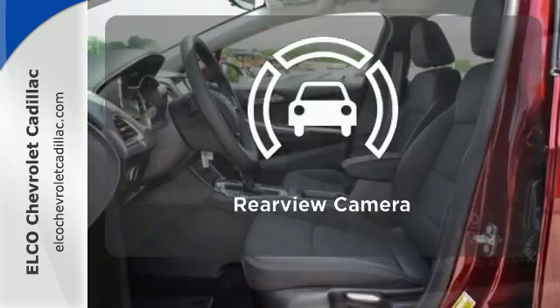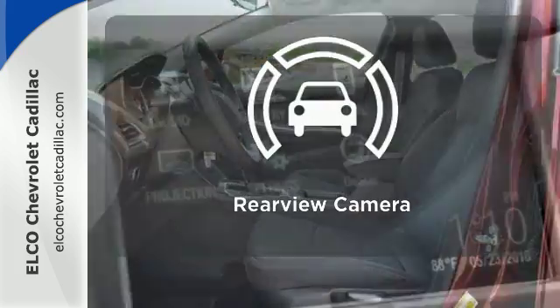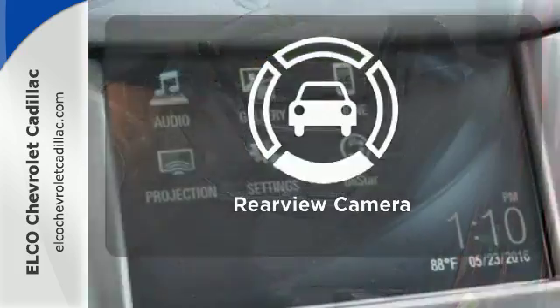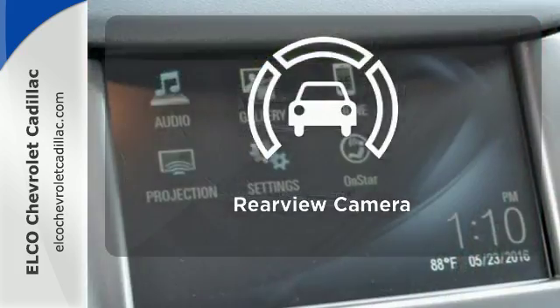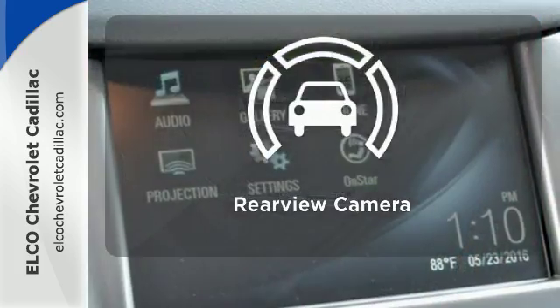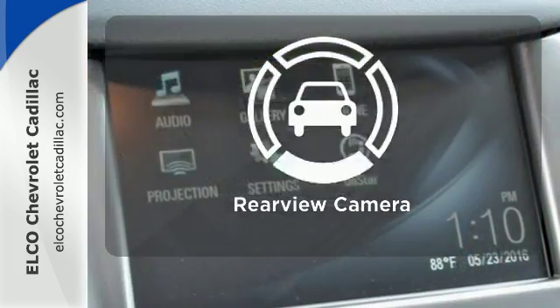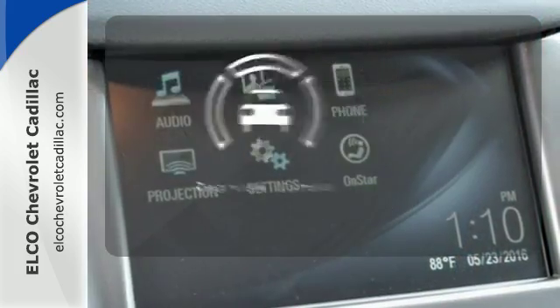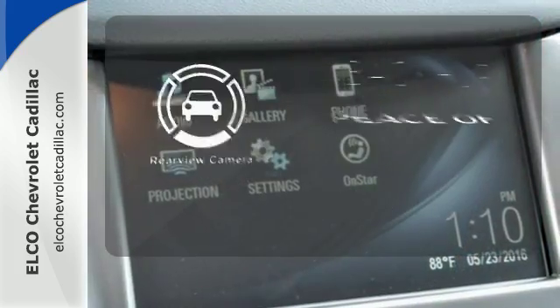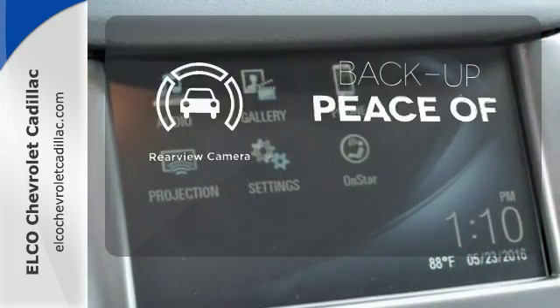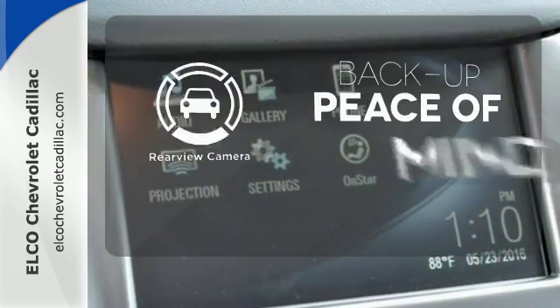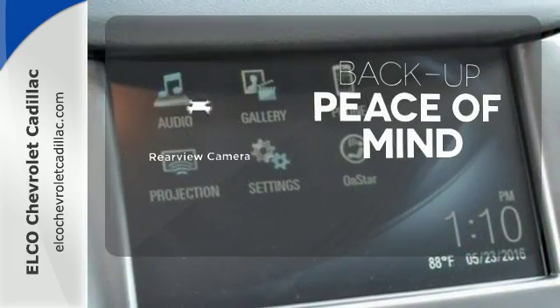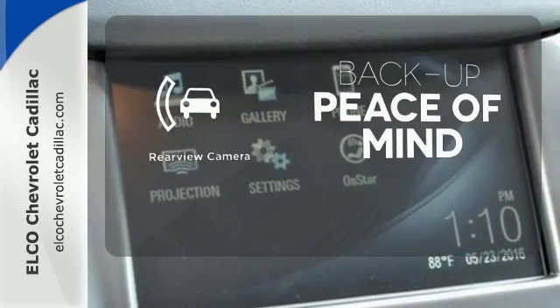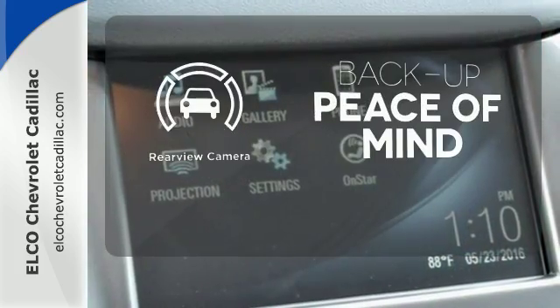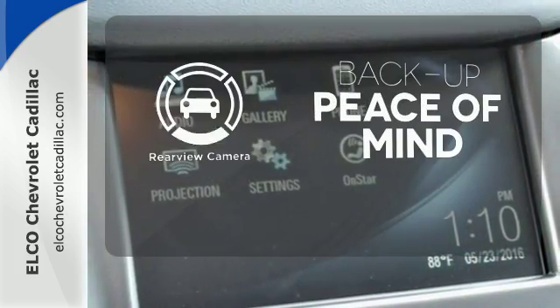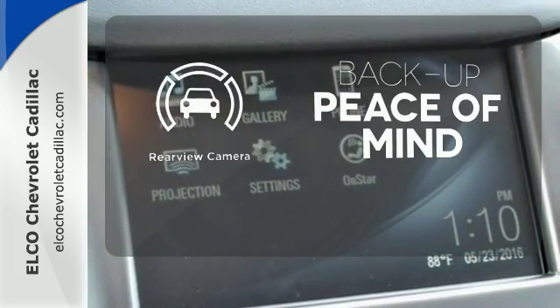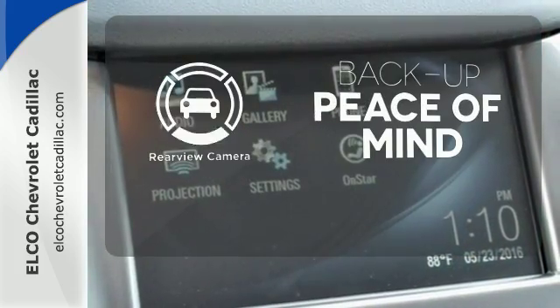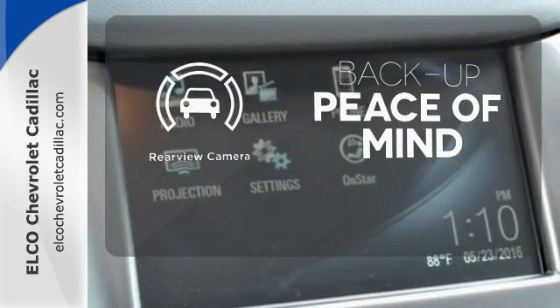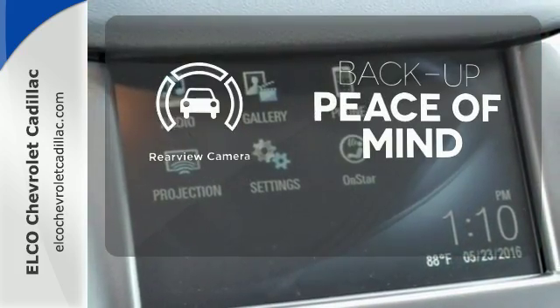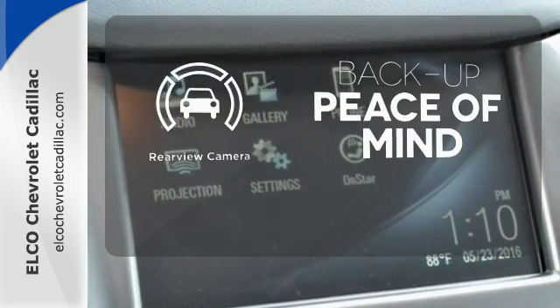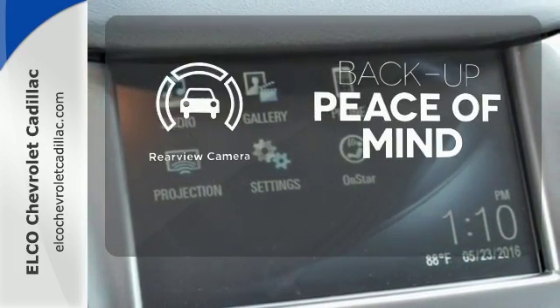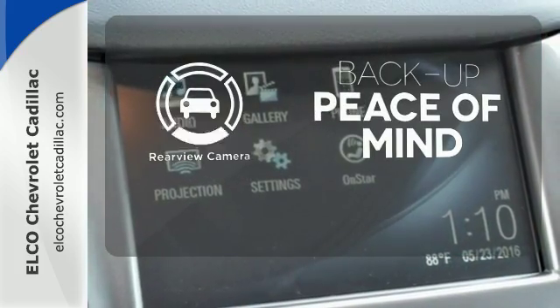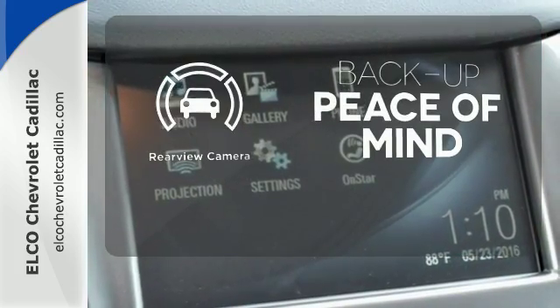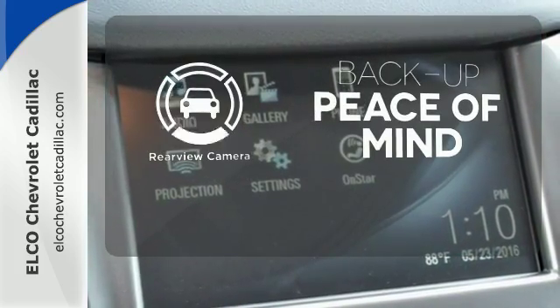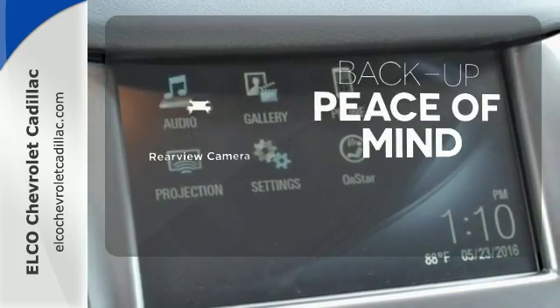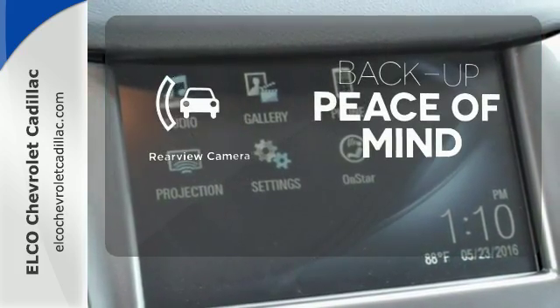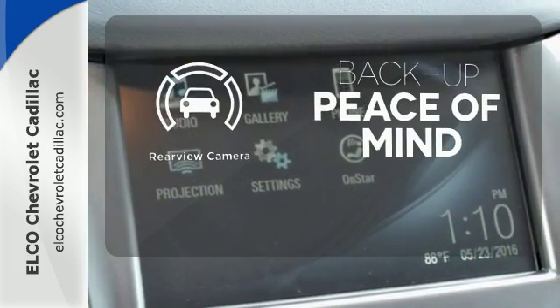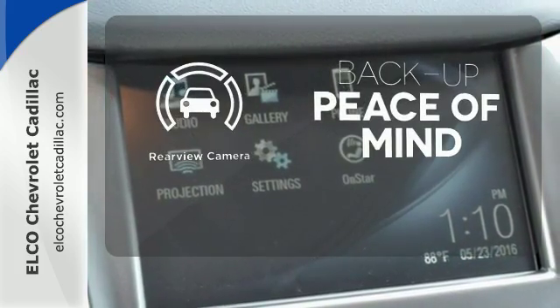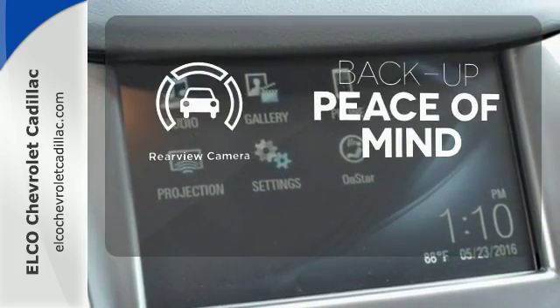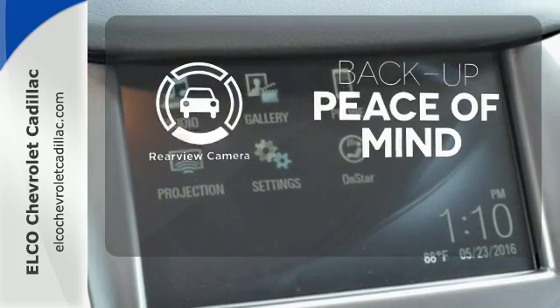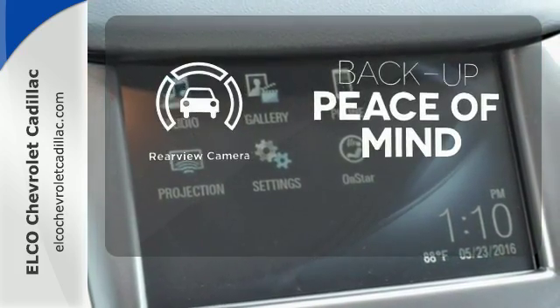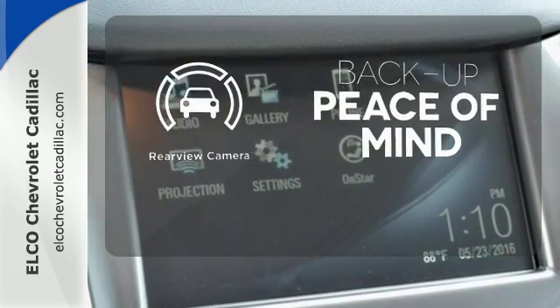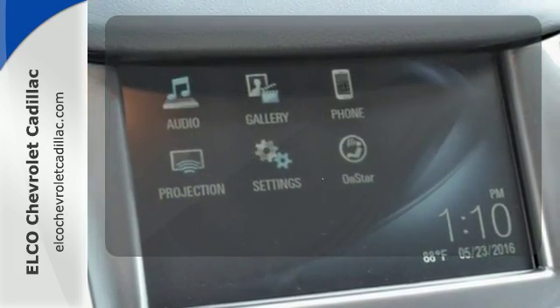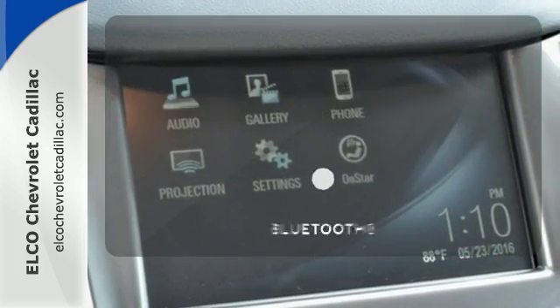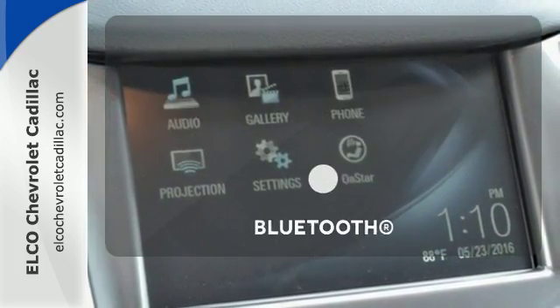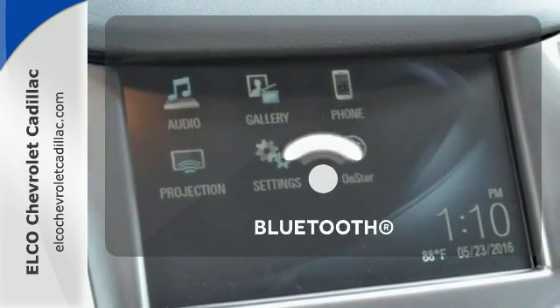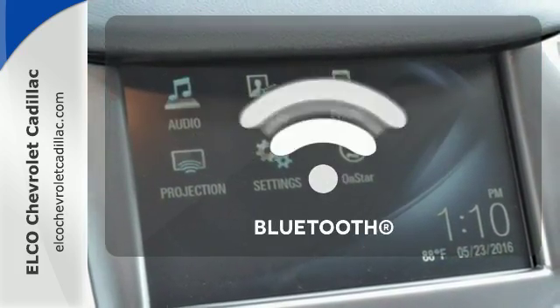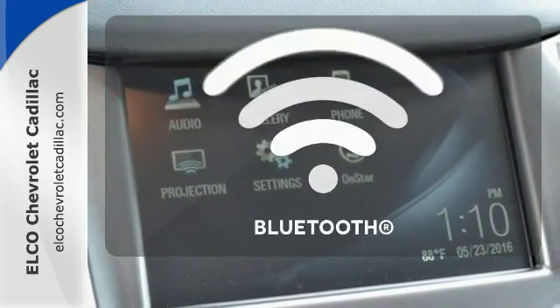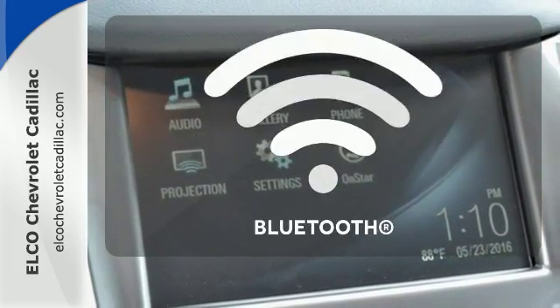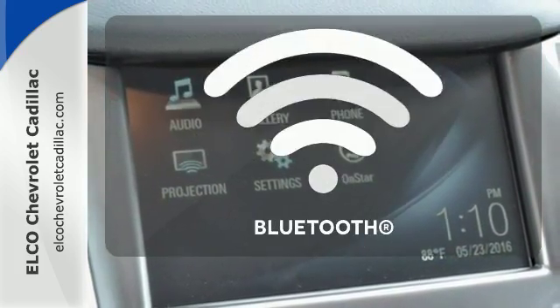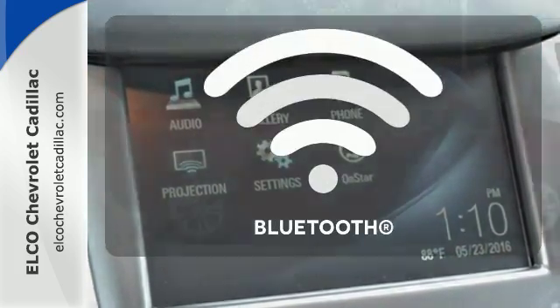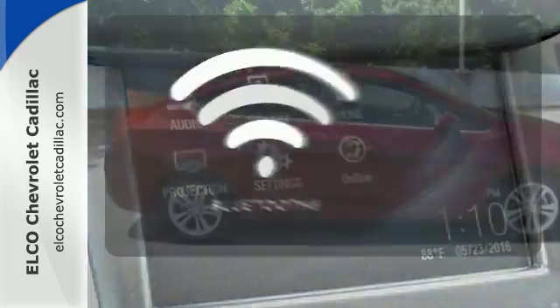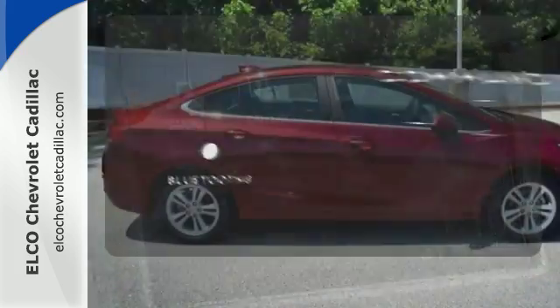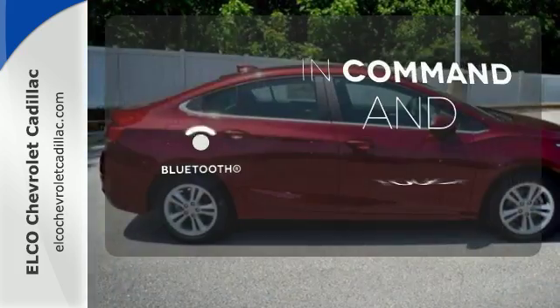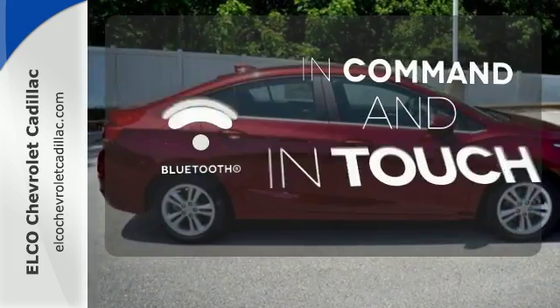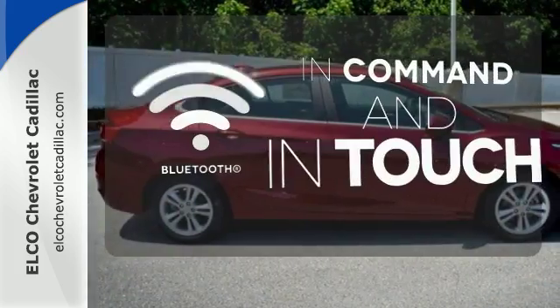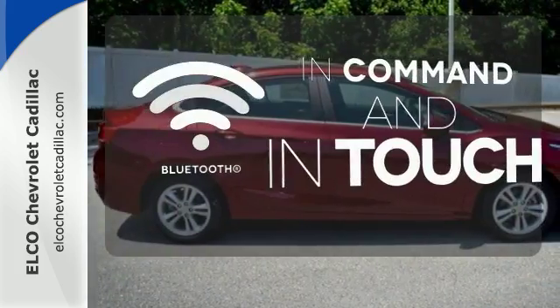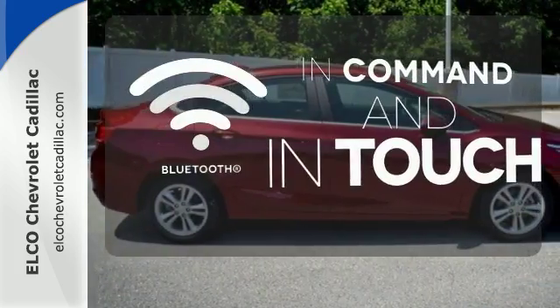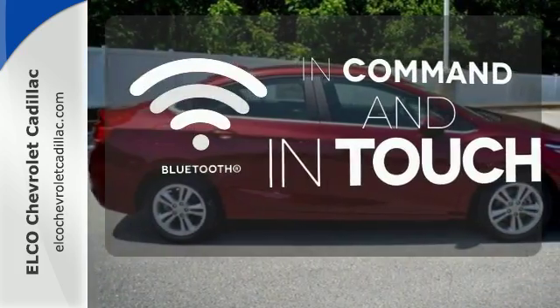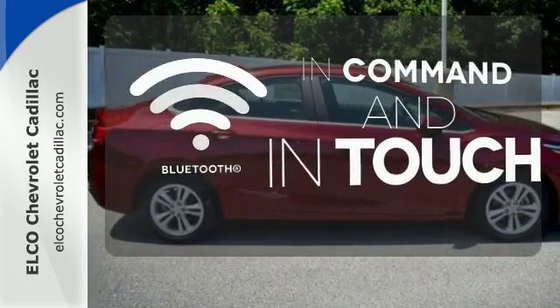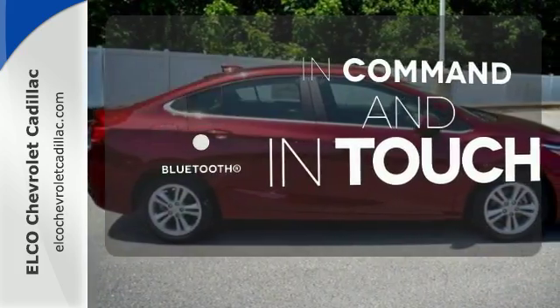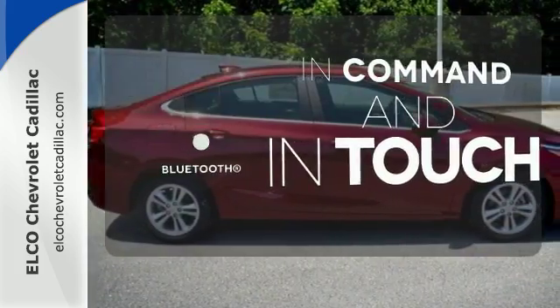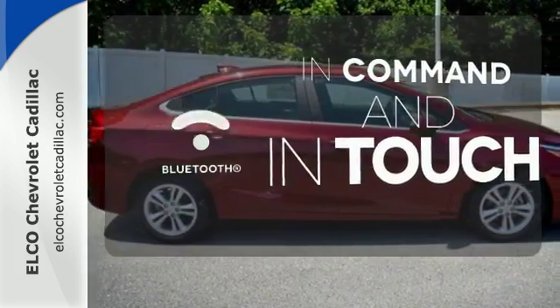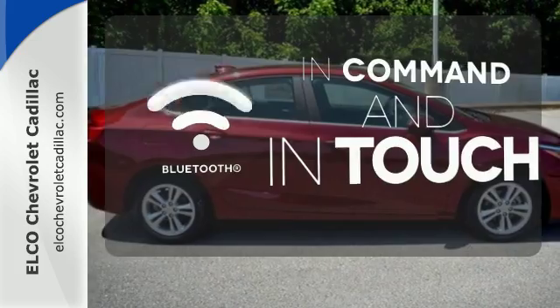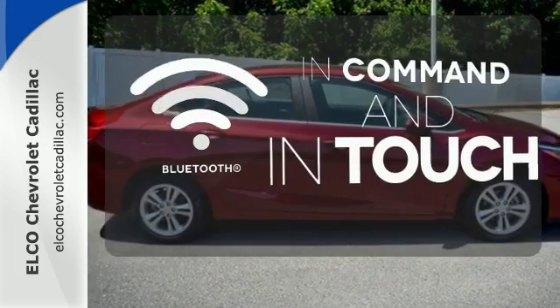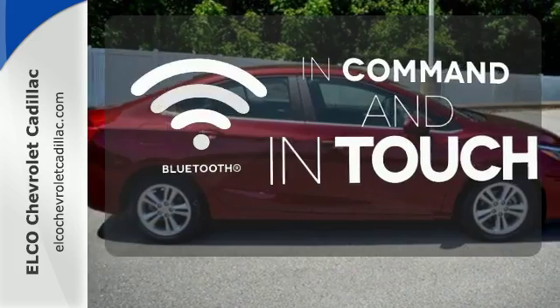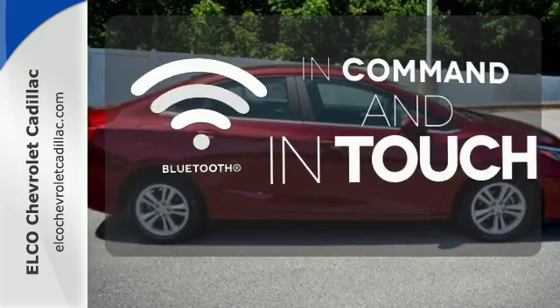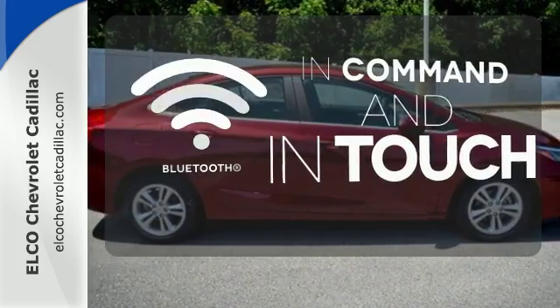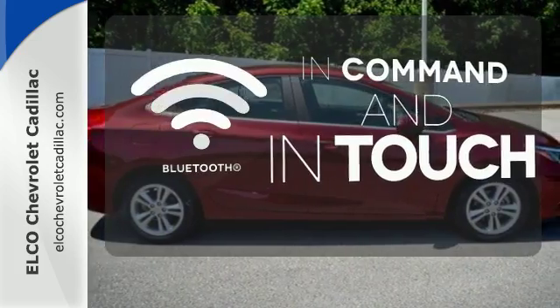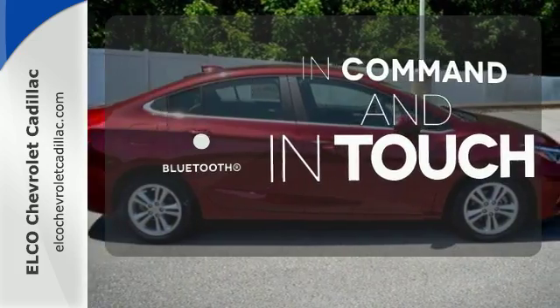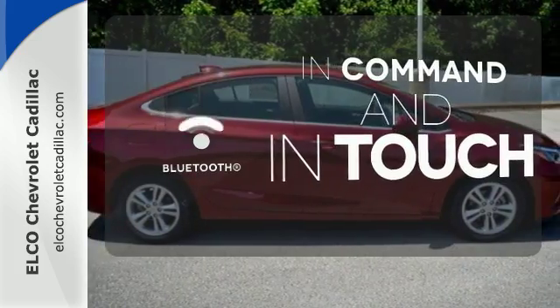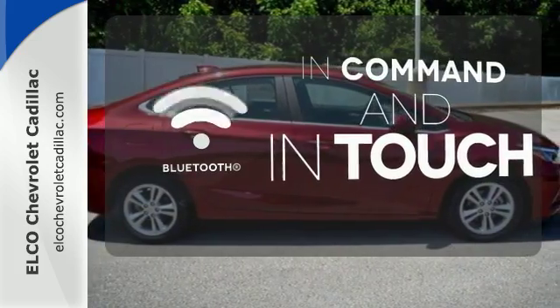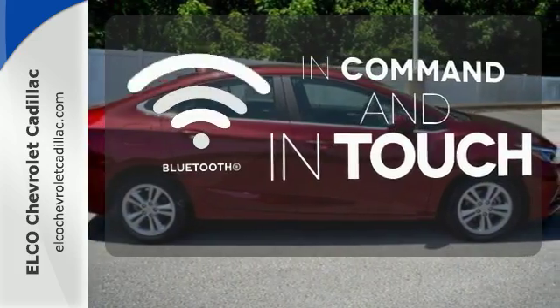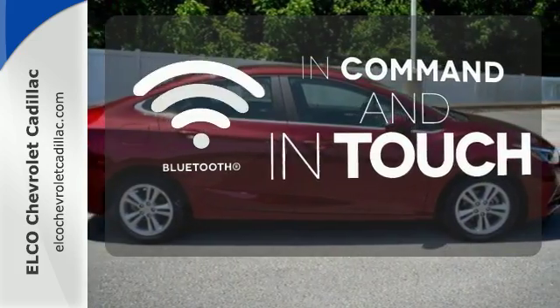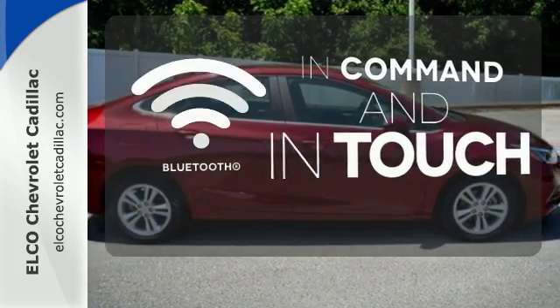Hindsight is 20-20, with a backup camera. Keep your hands on the wheel and eyes on the road, with Bluetooth.